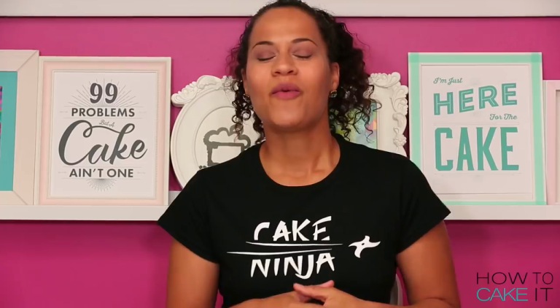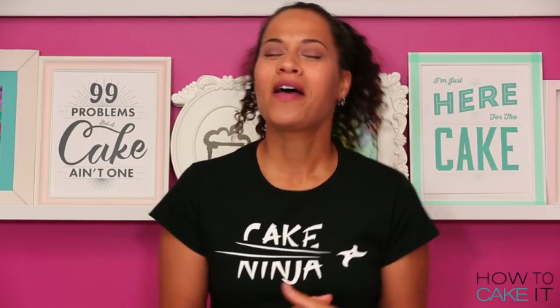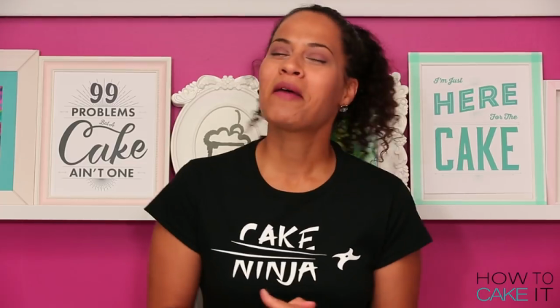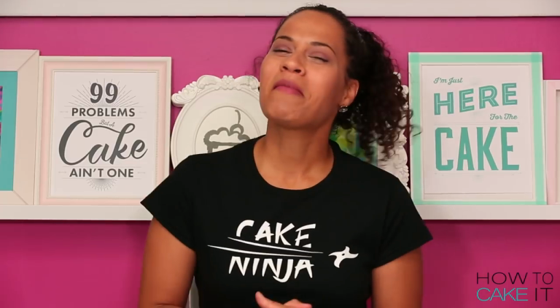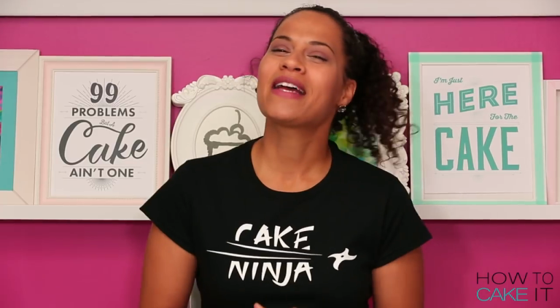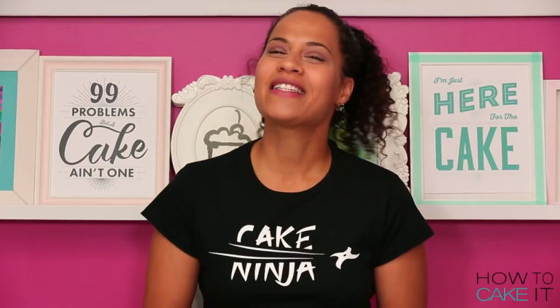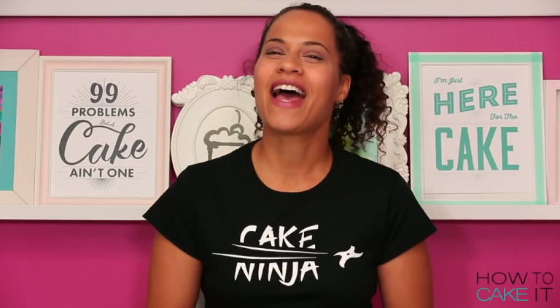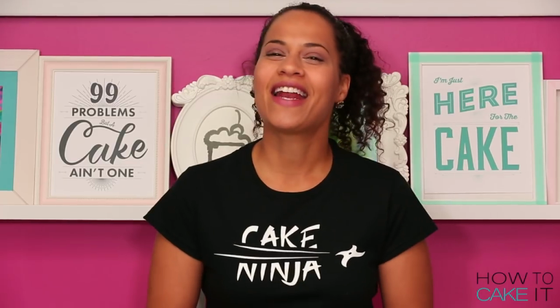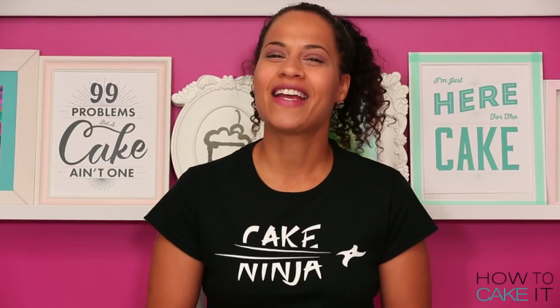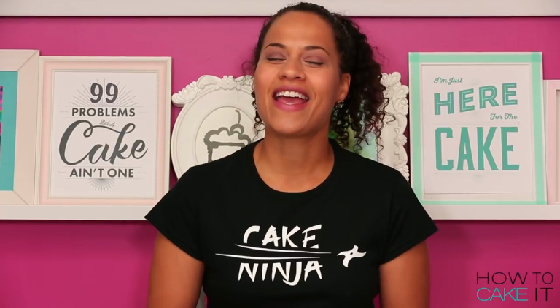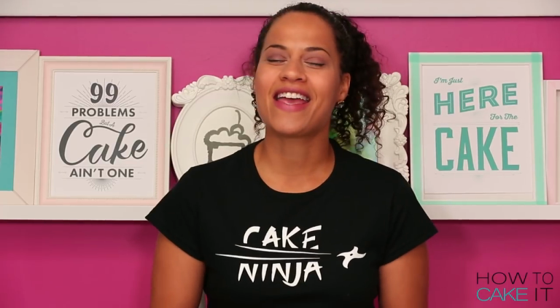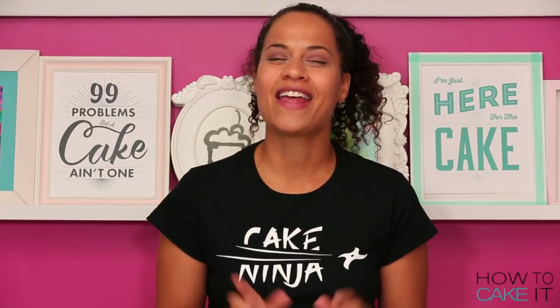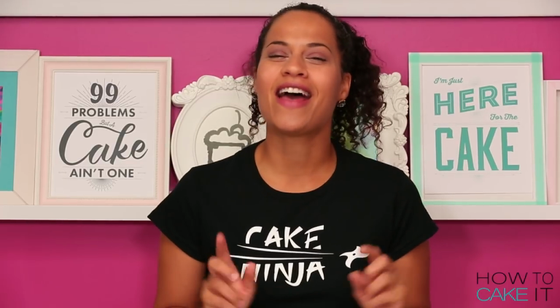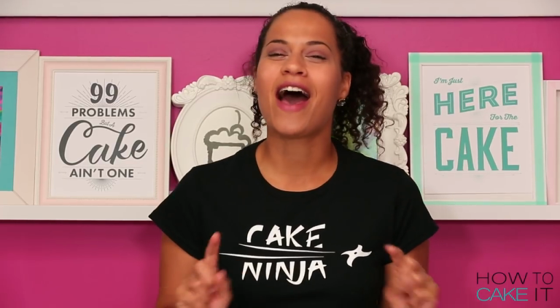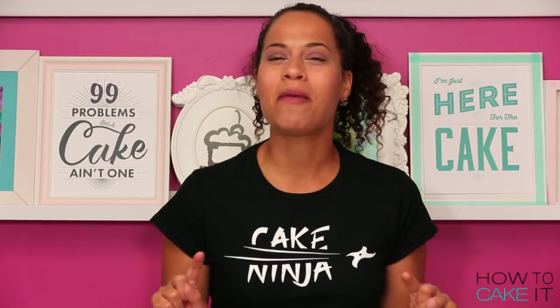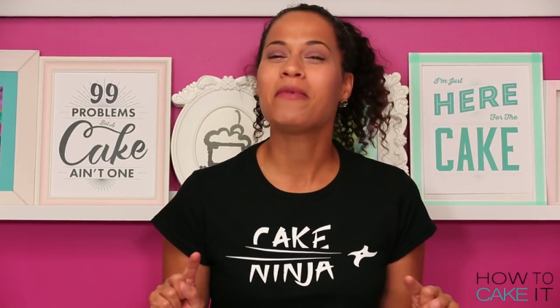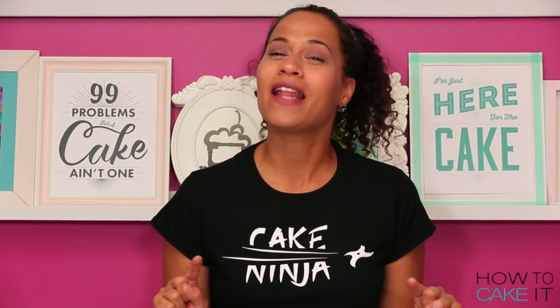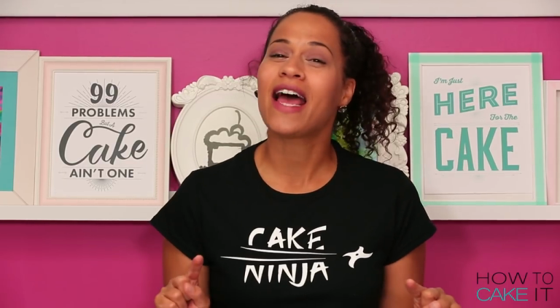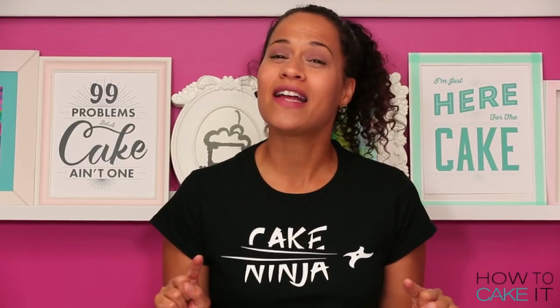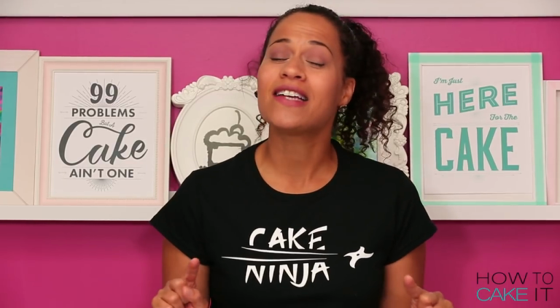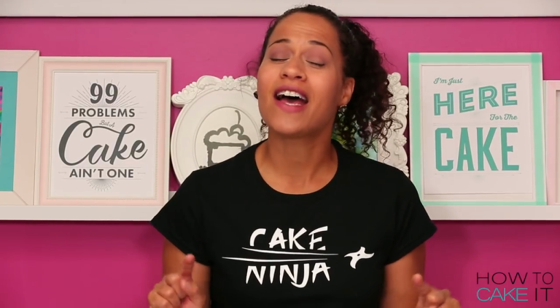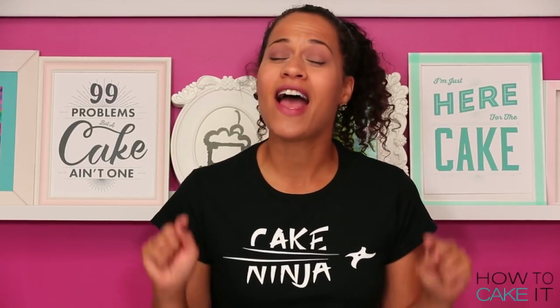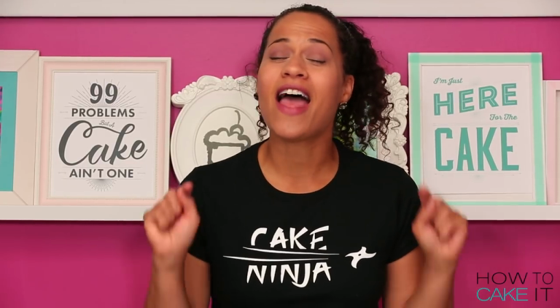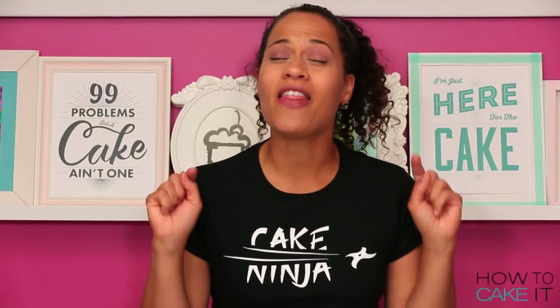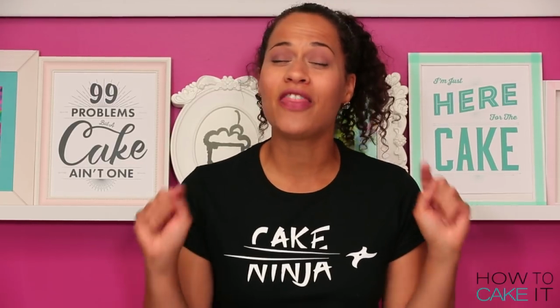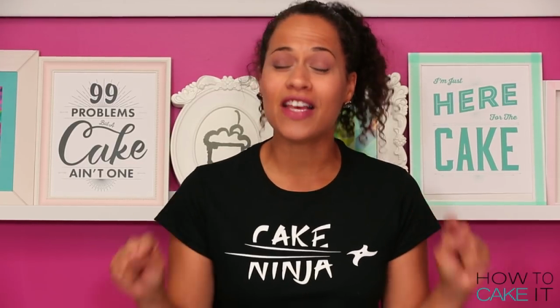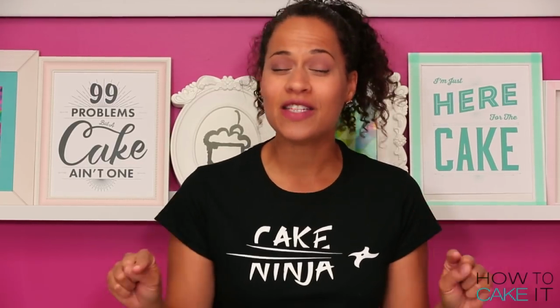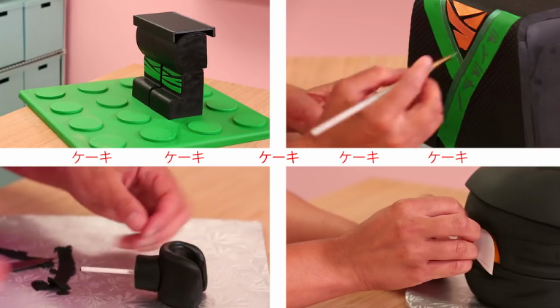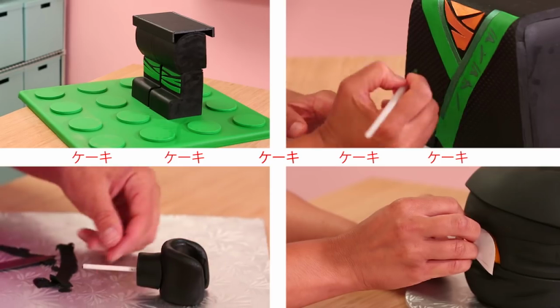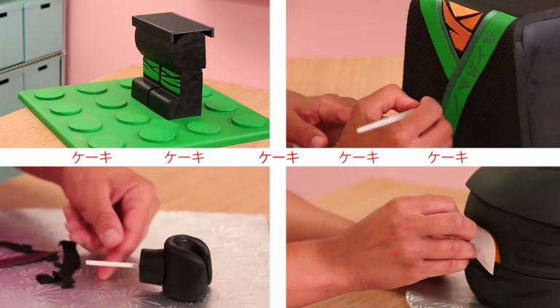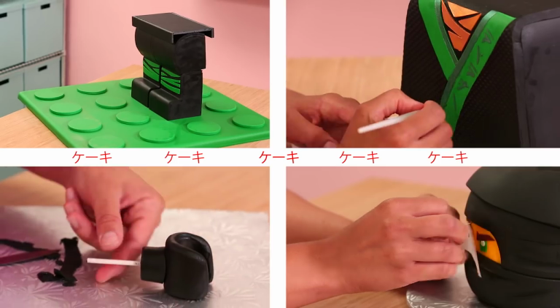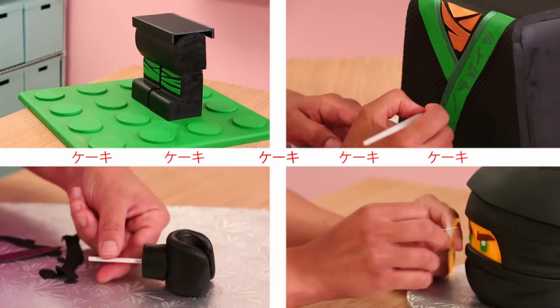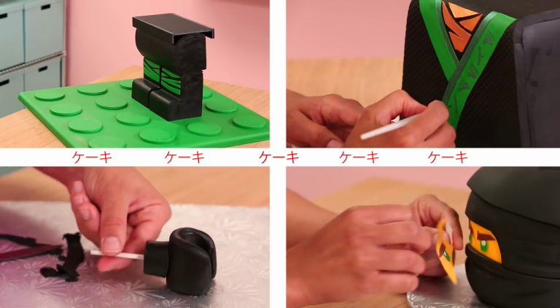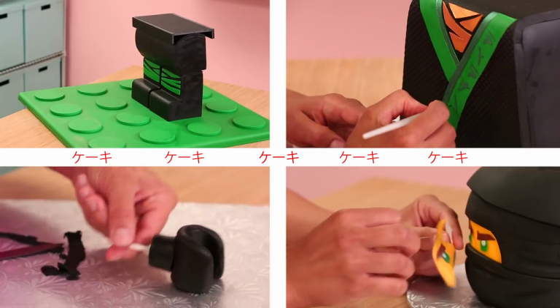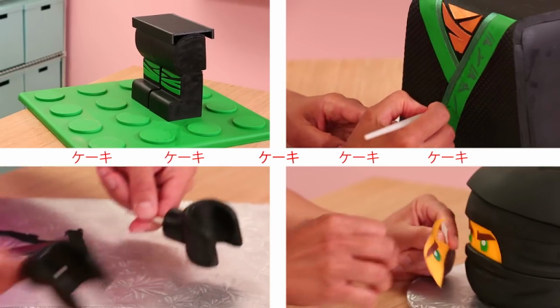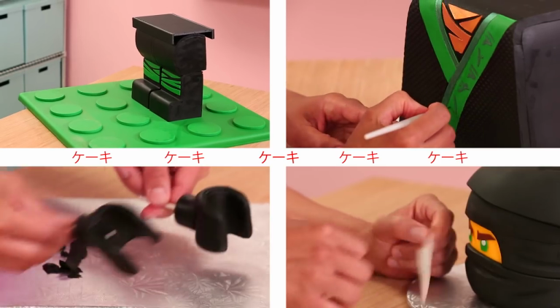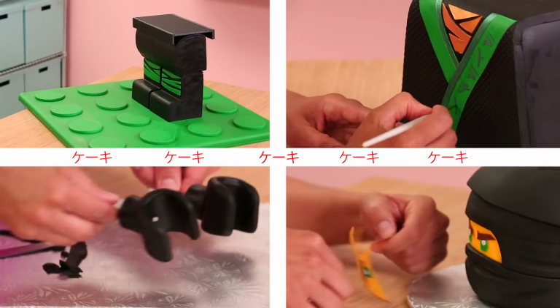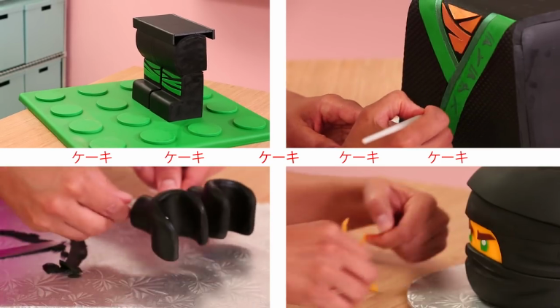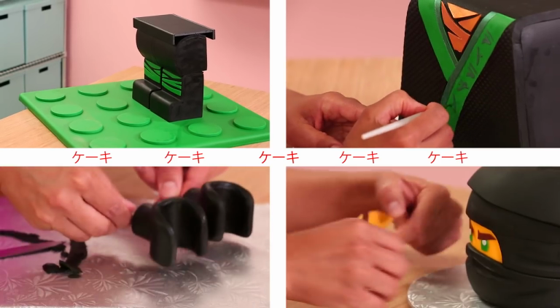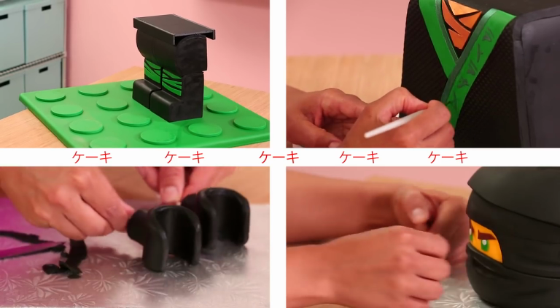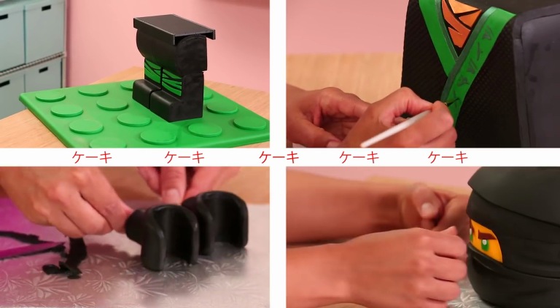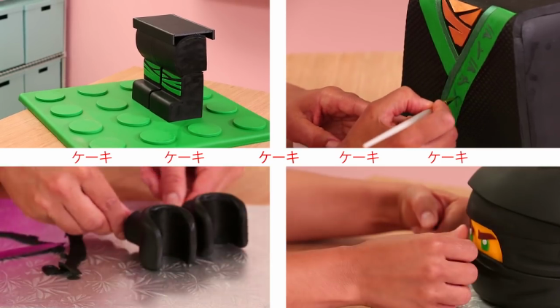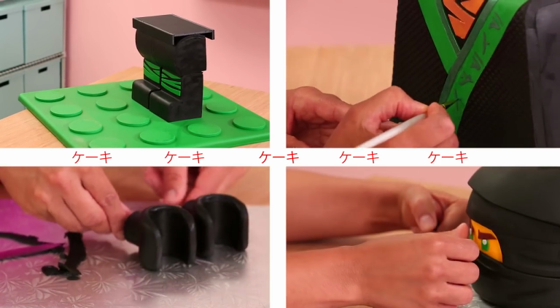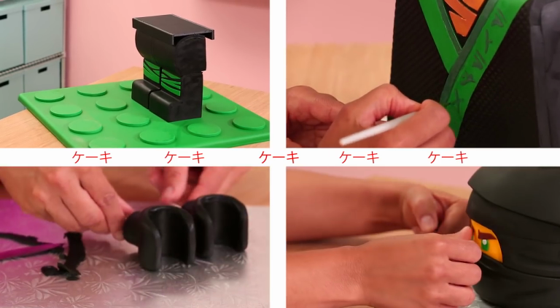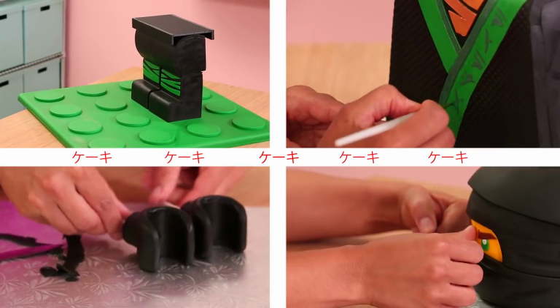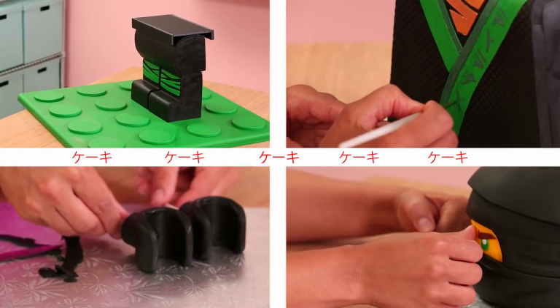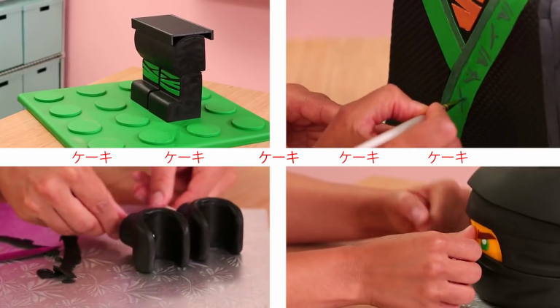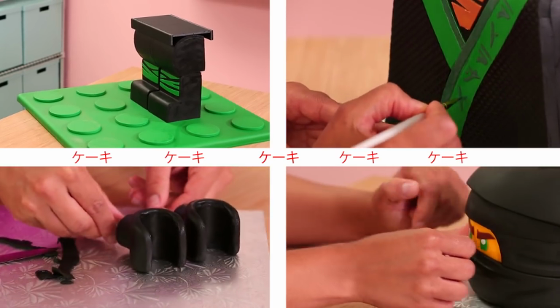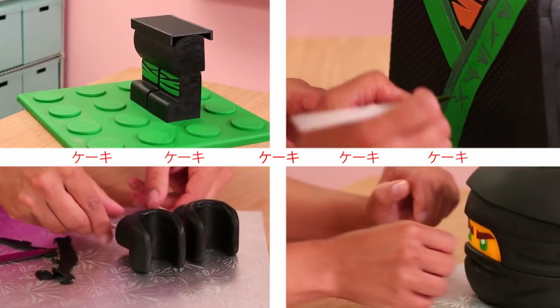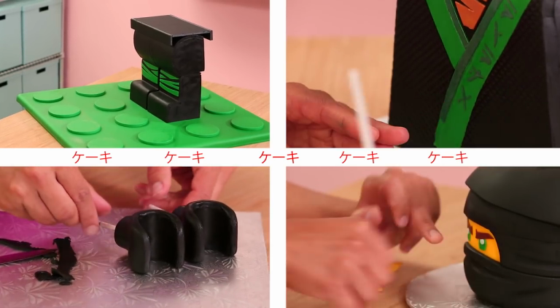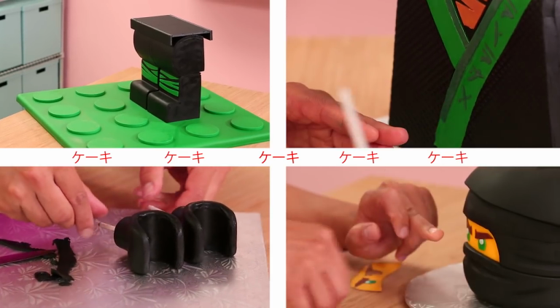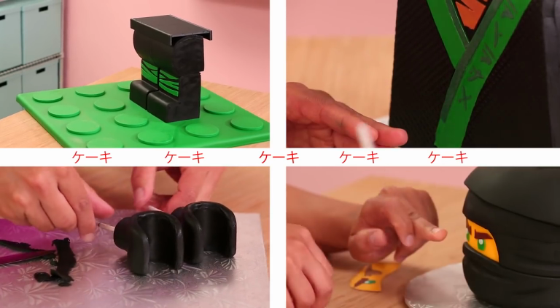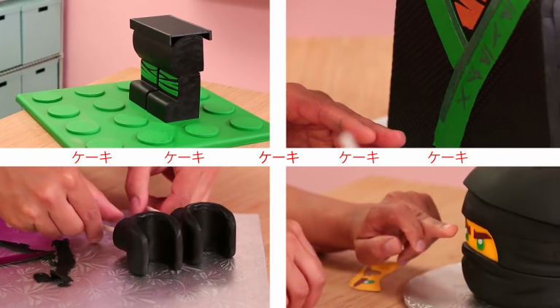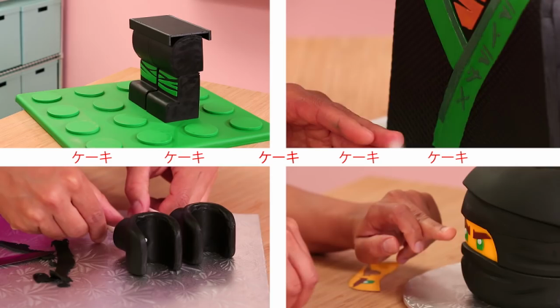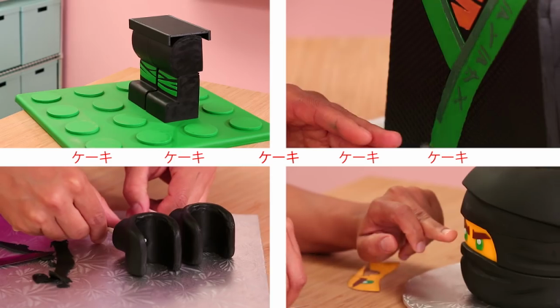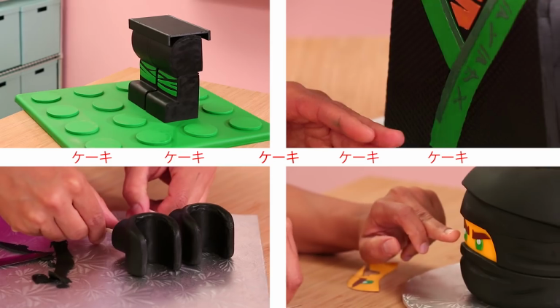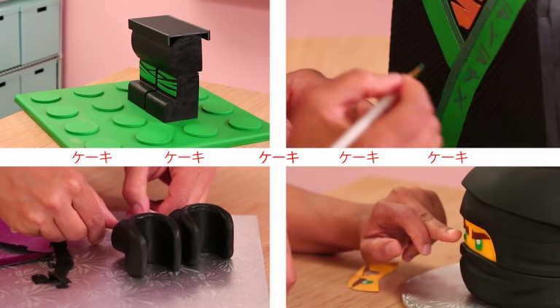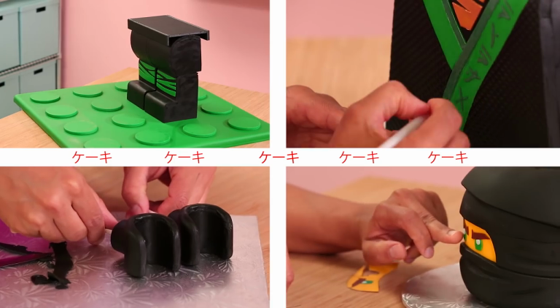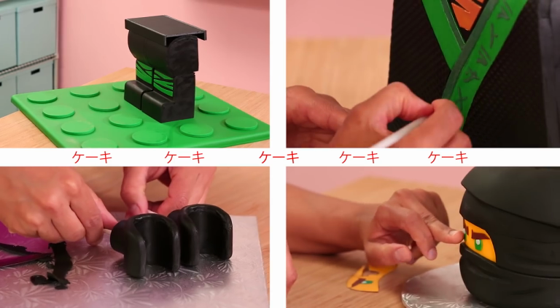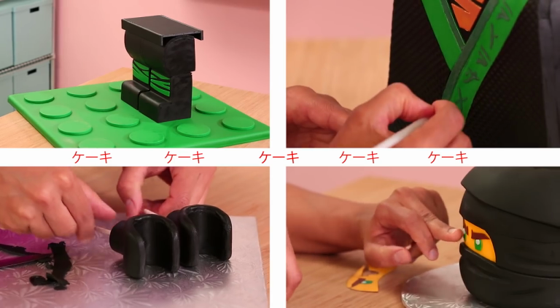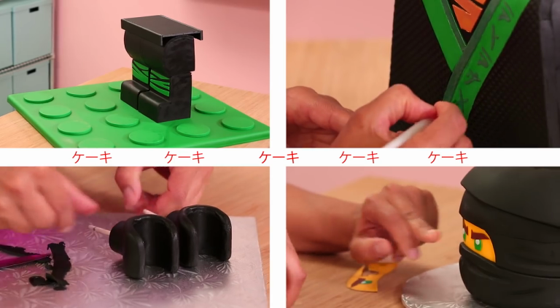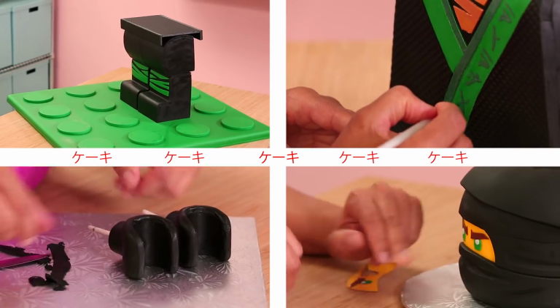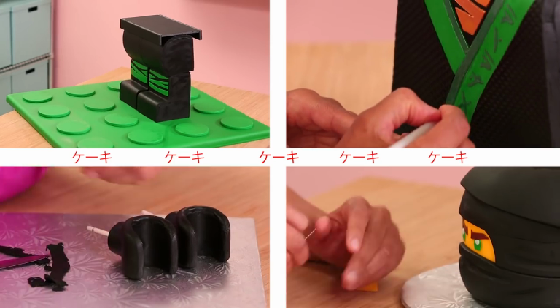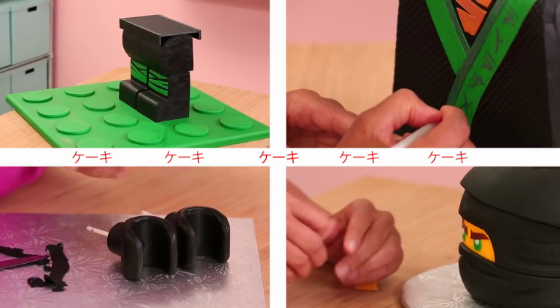Welcome back to How To Cake It. I'm Yolanda and this week I'm caking Lloyd from Ninjago.